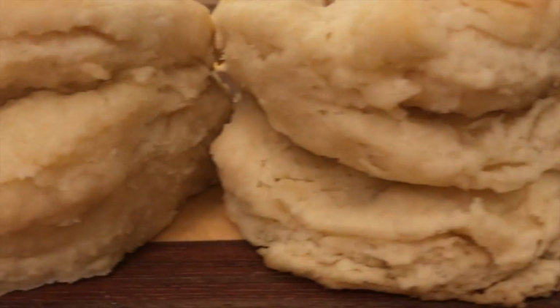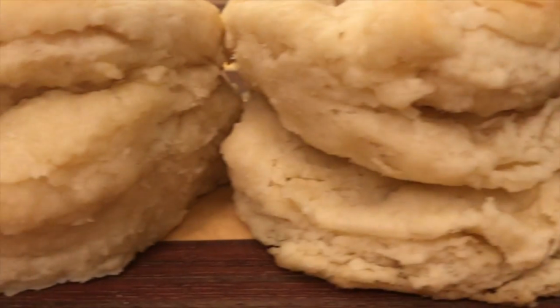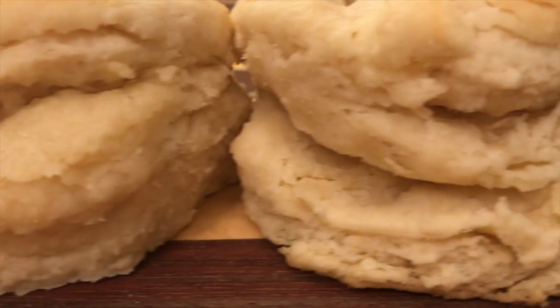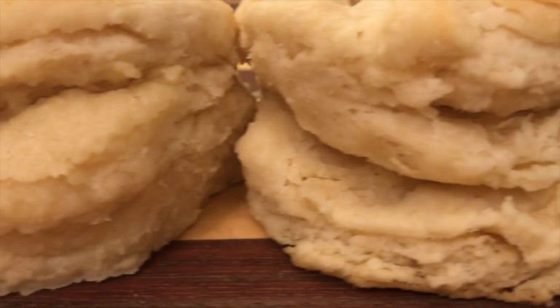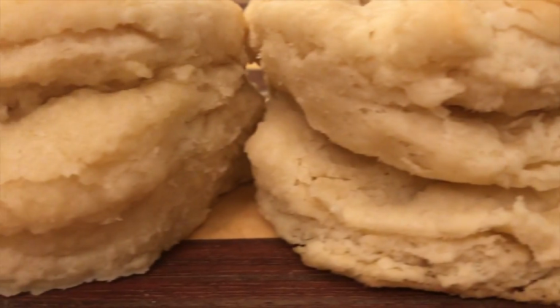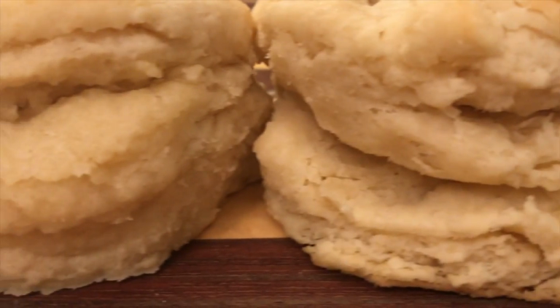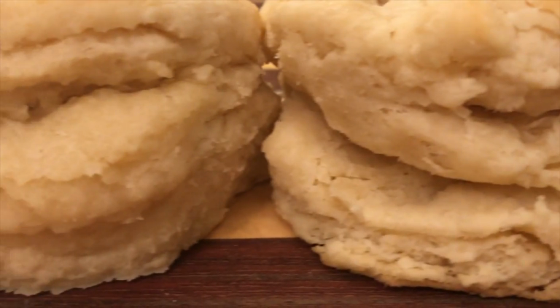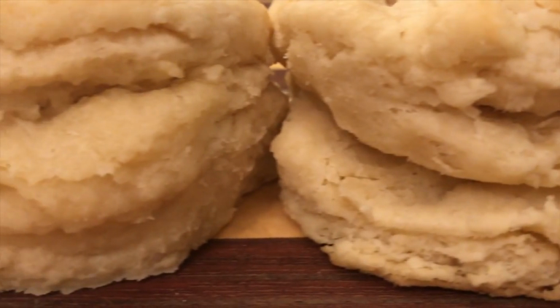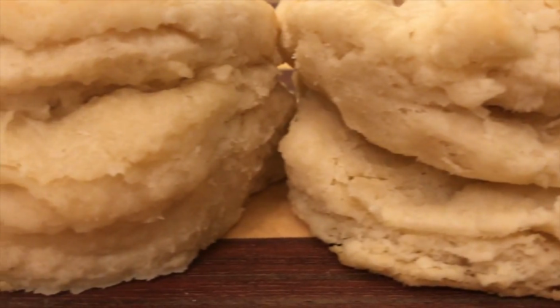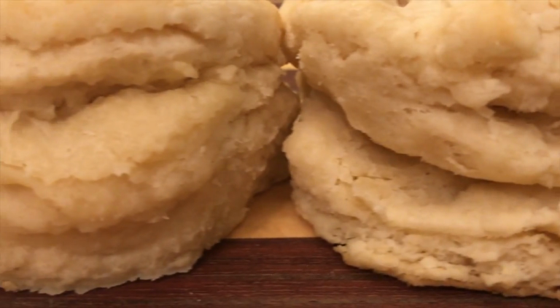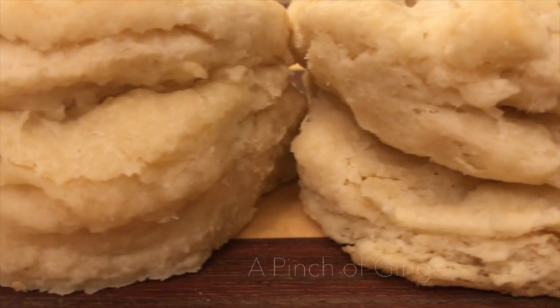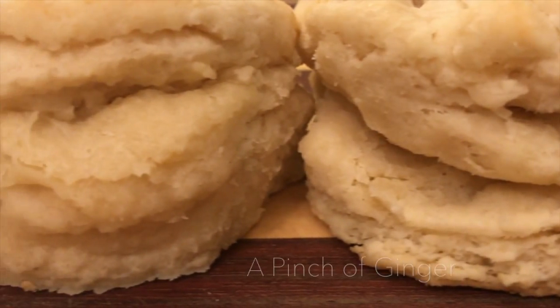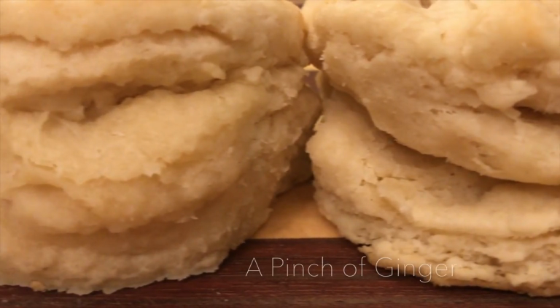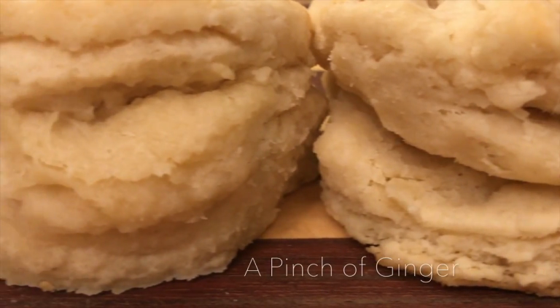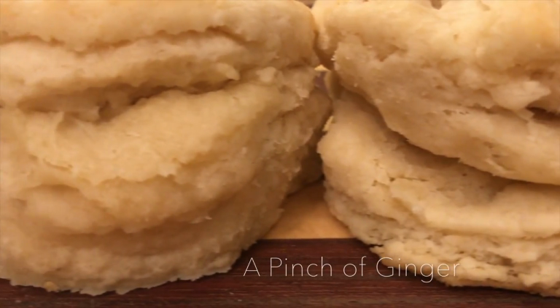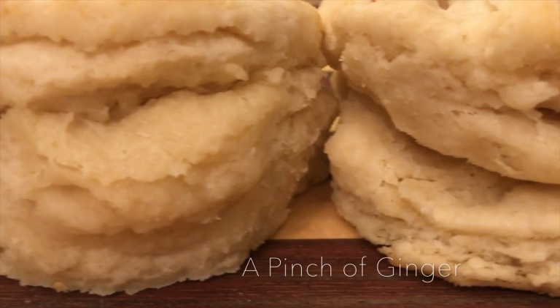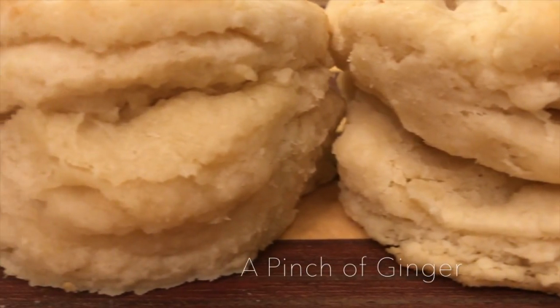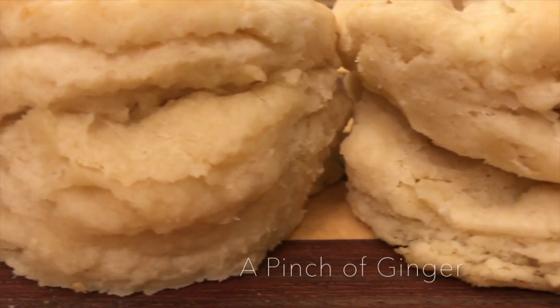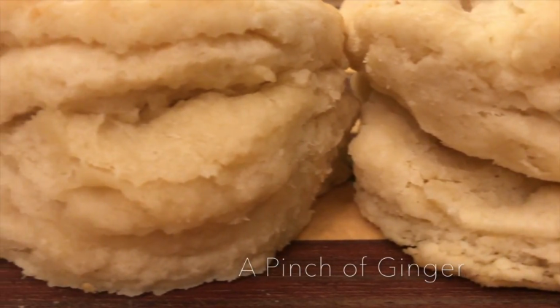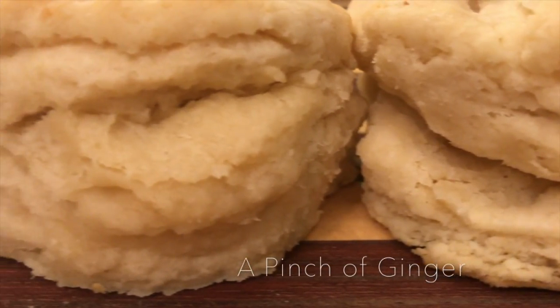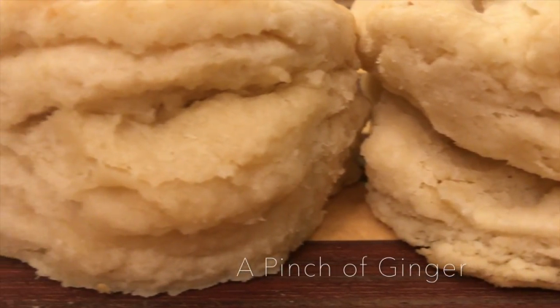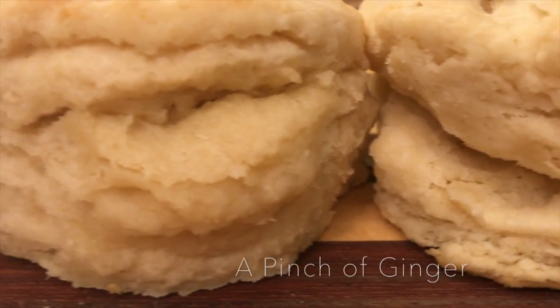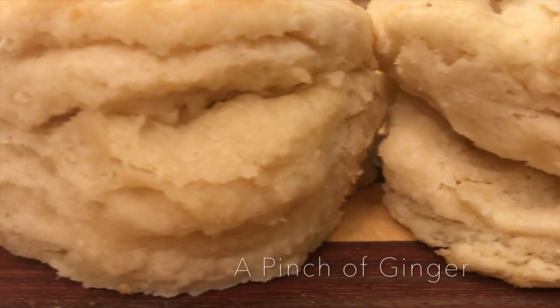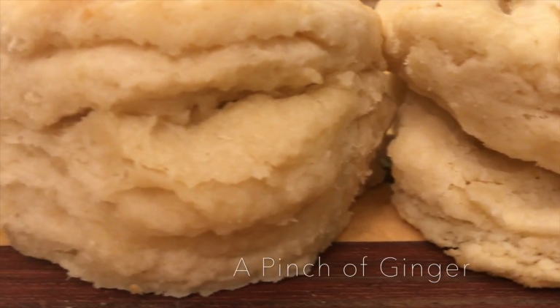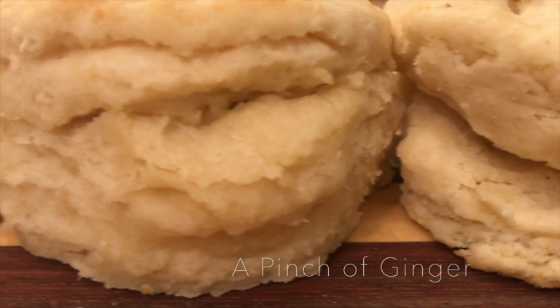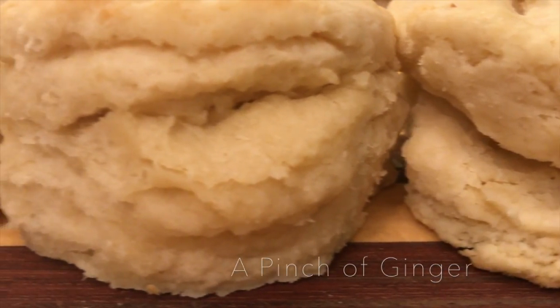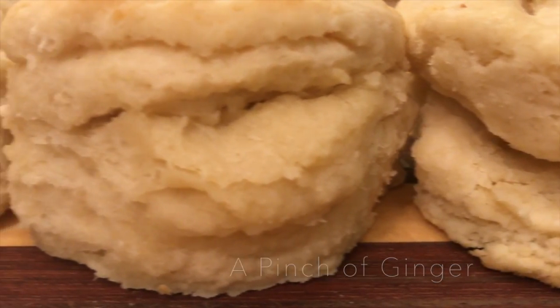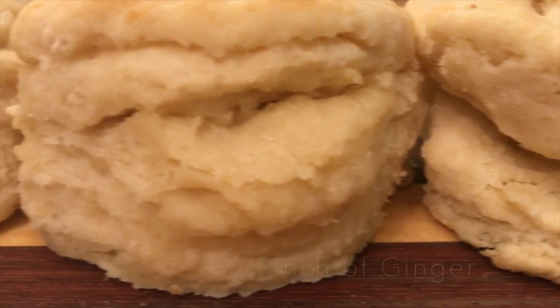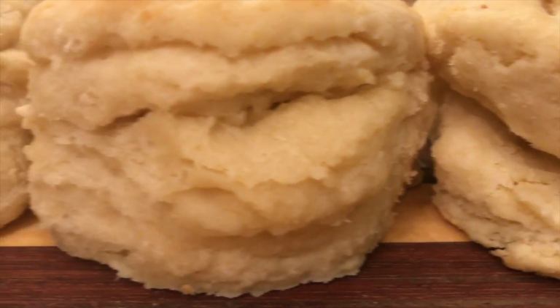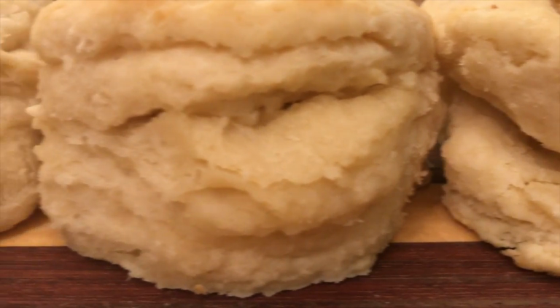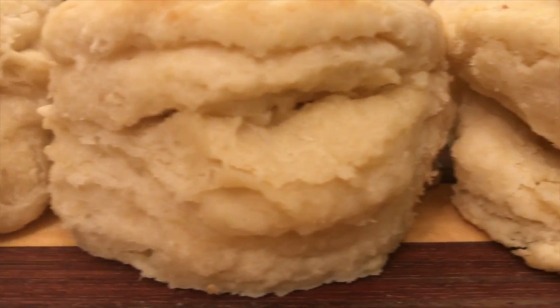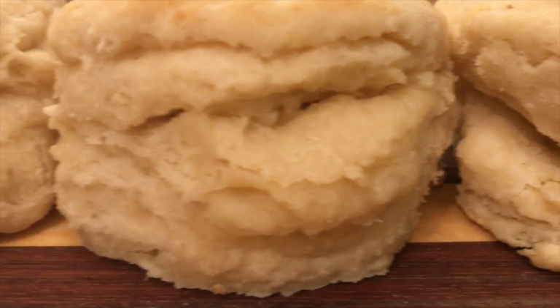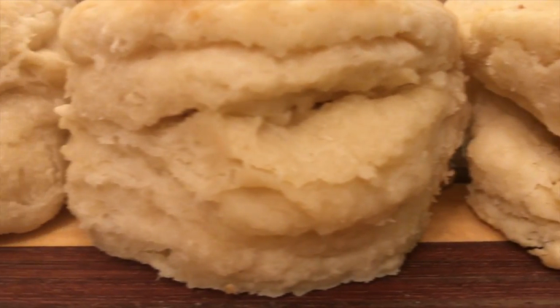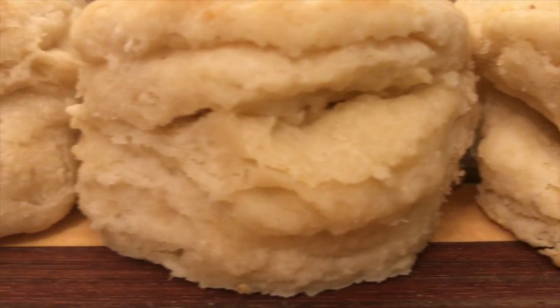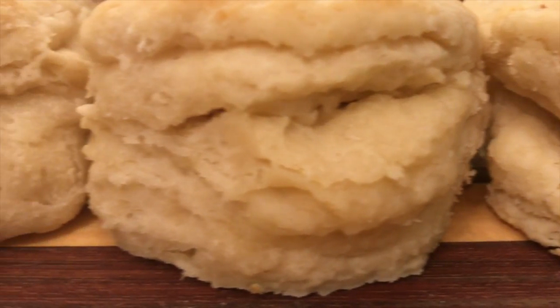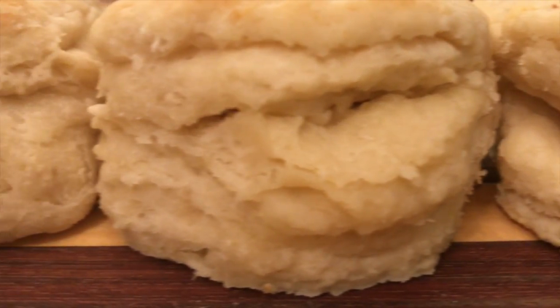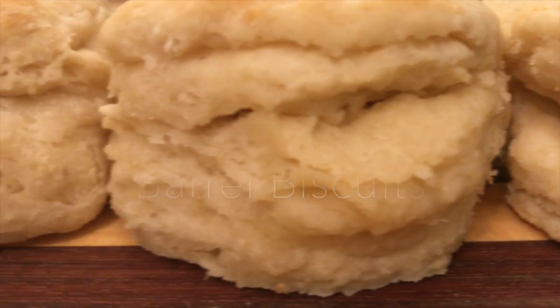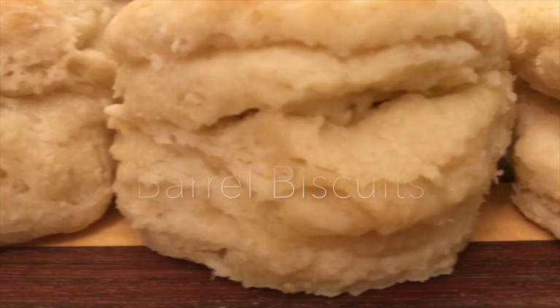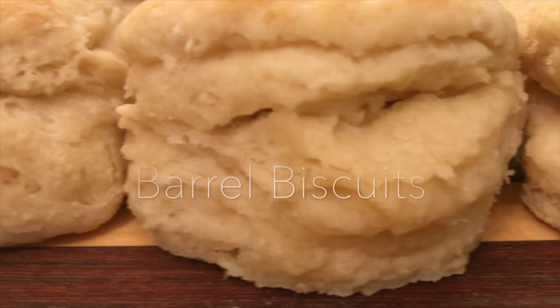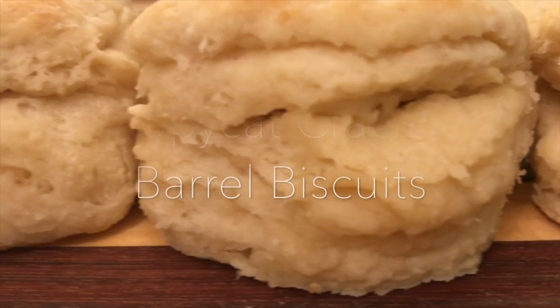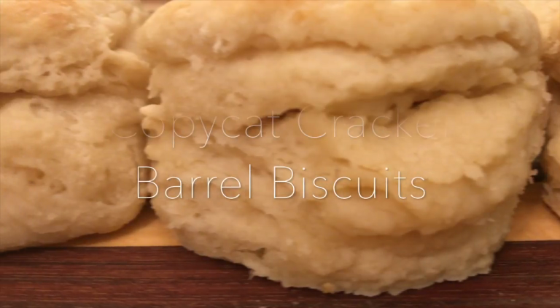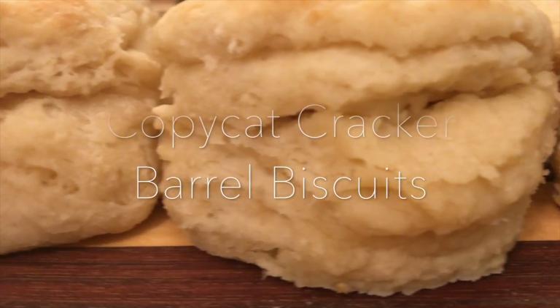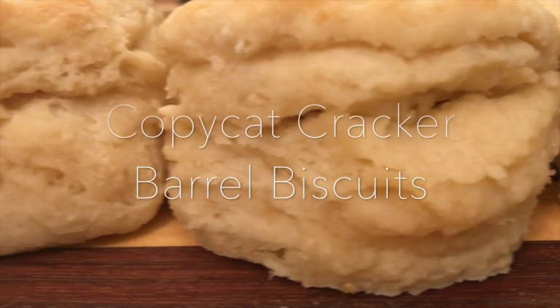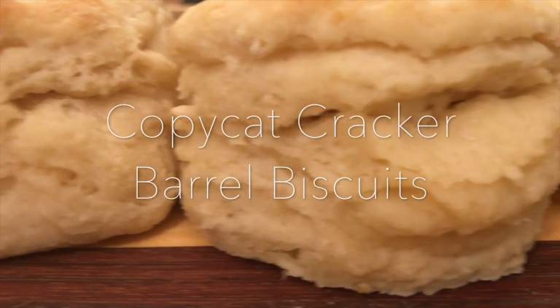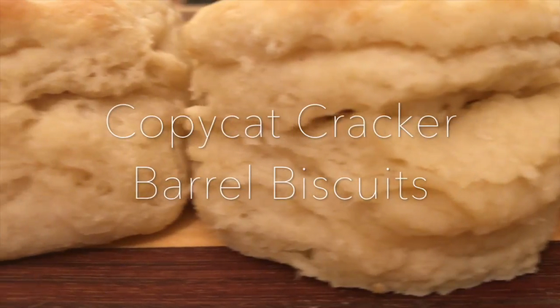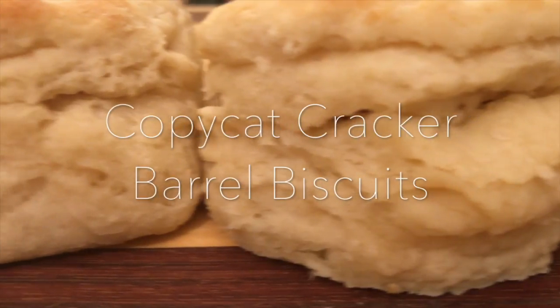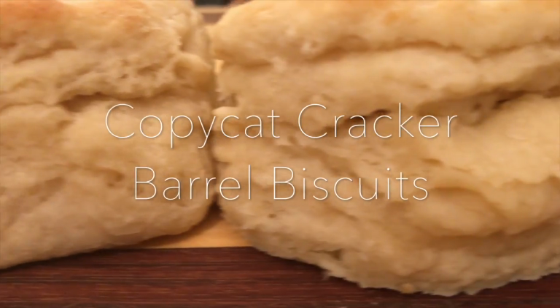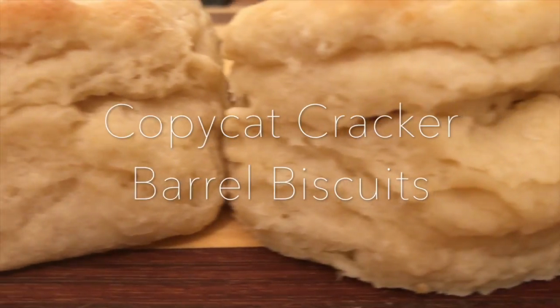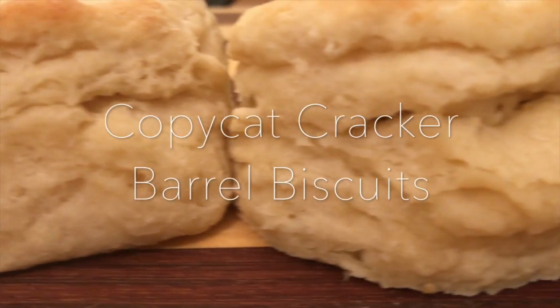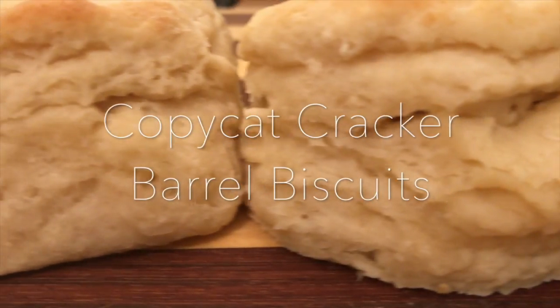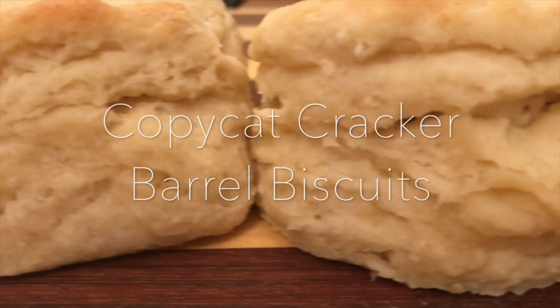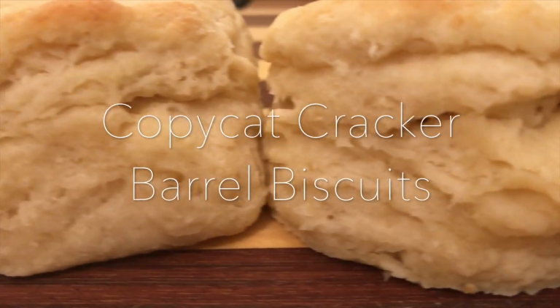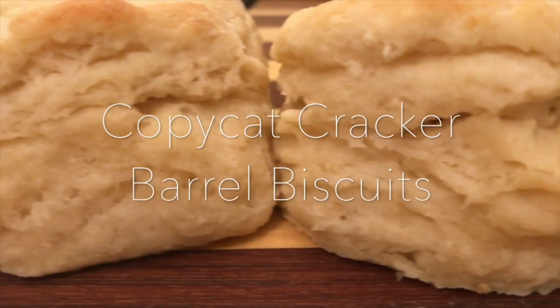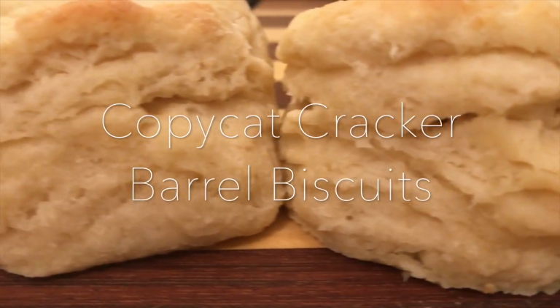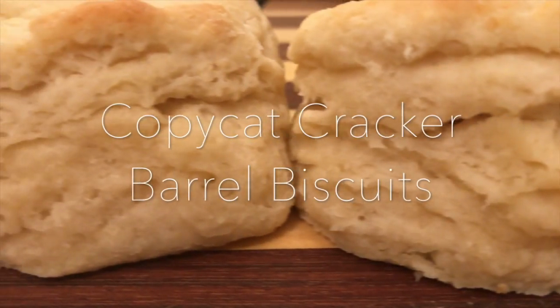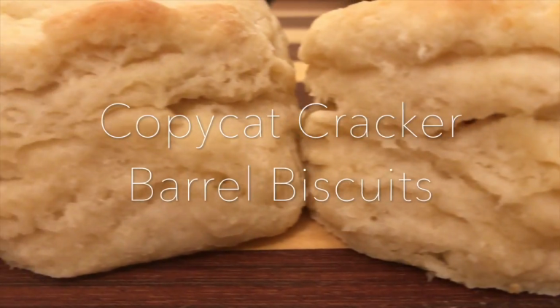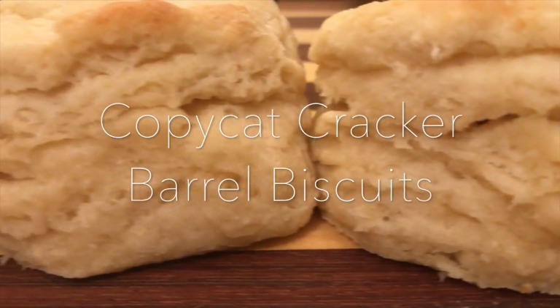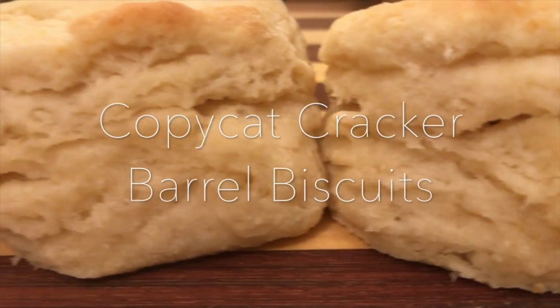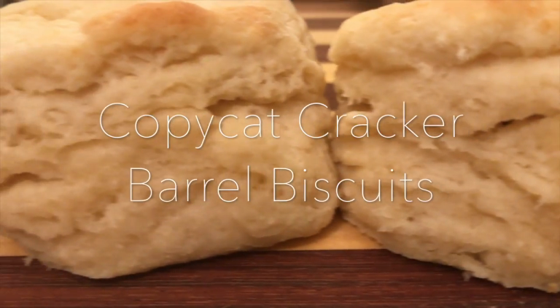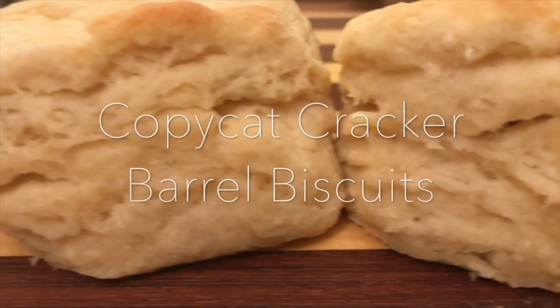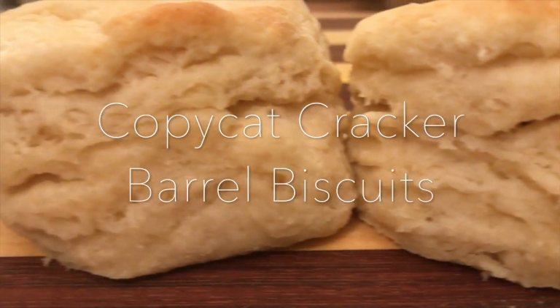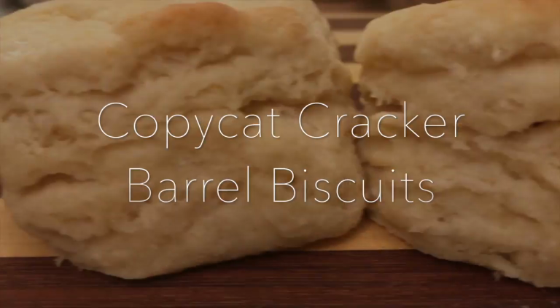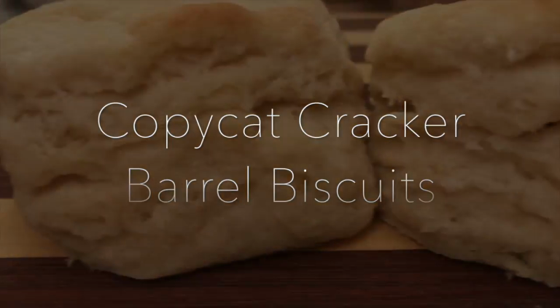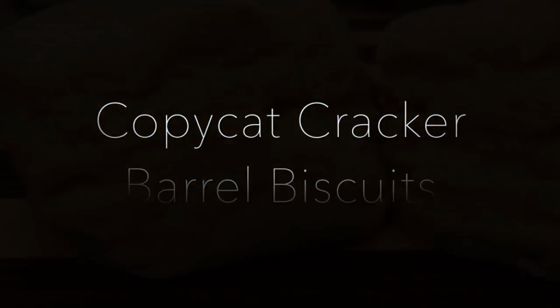Hello everyone! Today I'm going to be teaching you how to make copycat Cracker Barrel biscuits. The first thing you do is preheat your oven to 425 degrees.